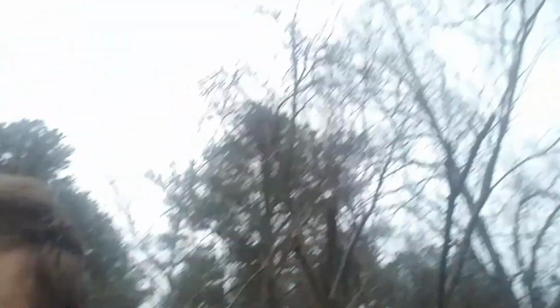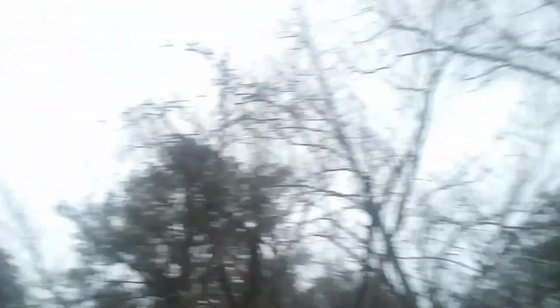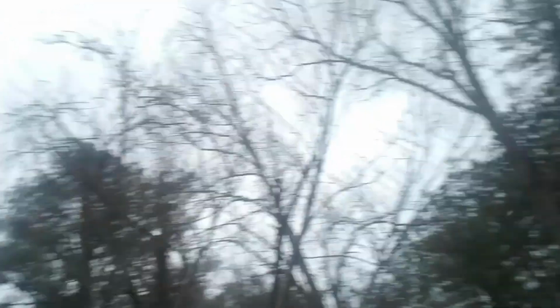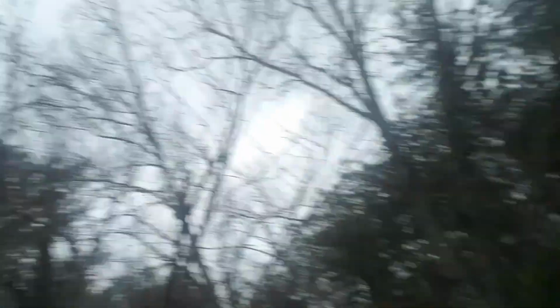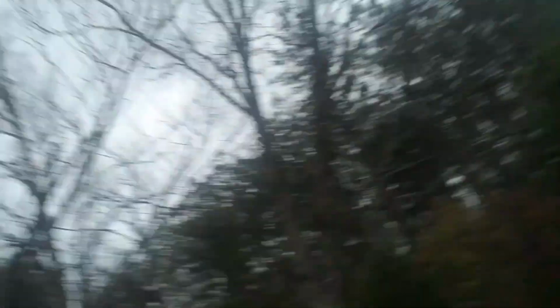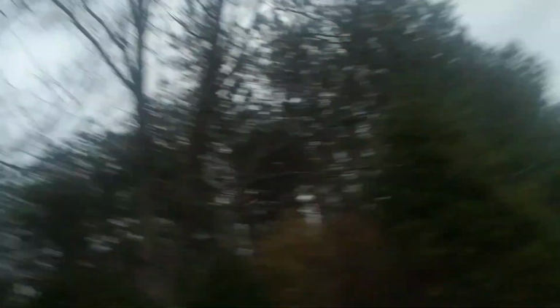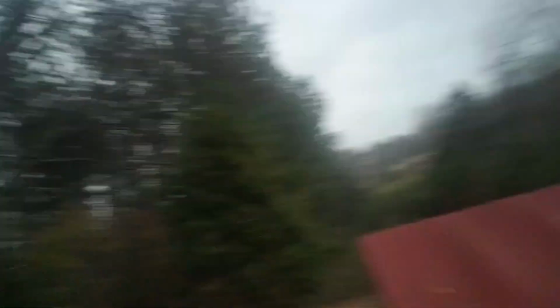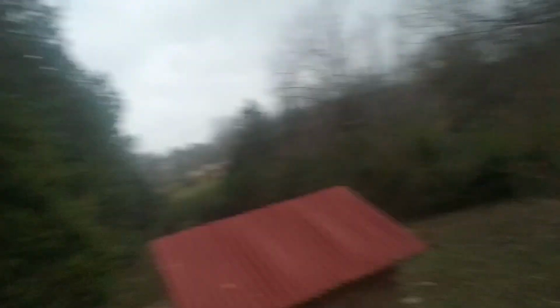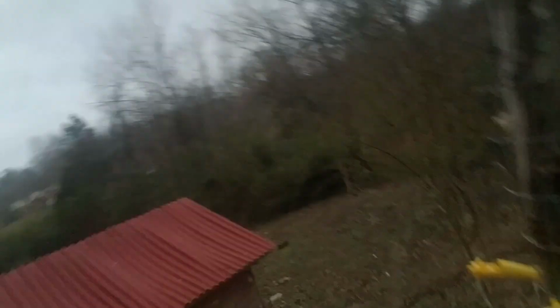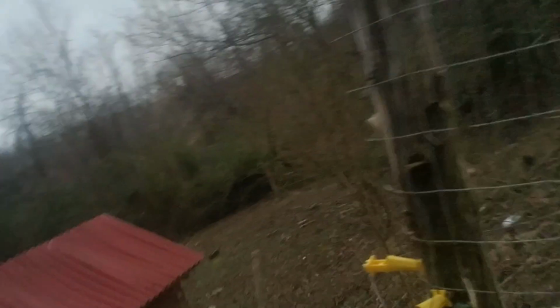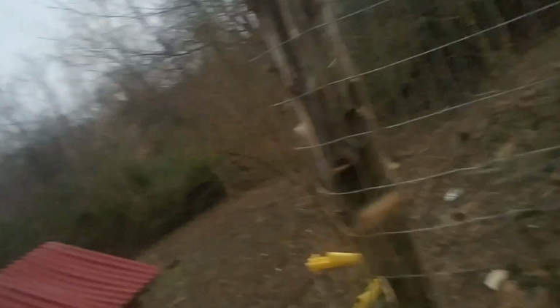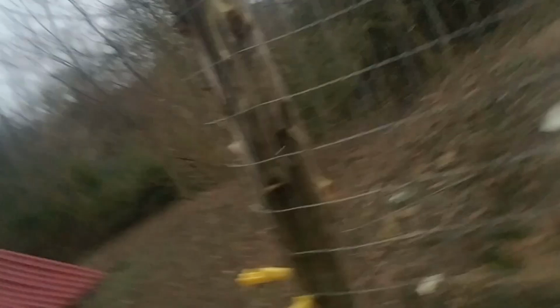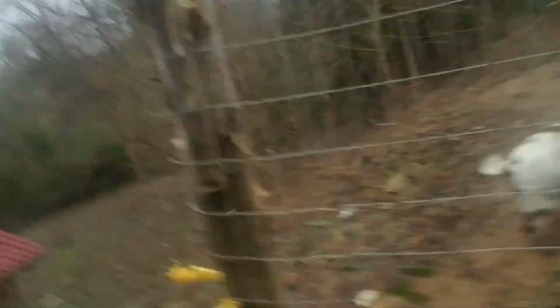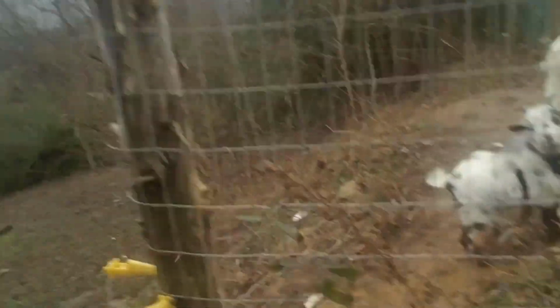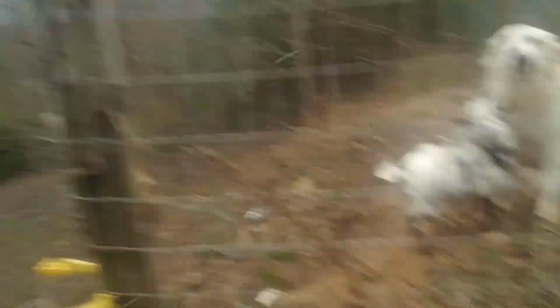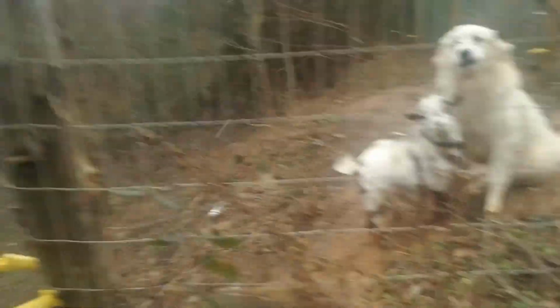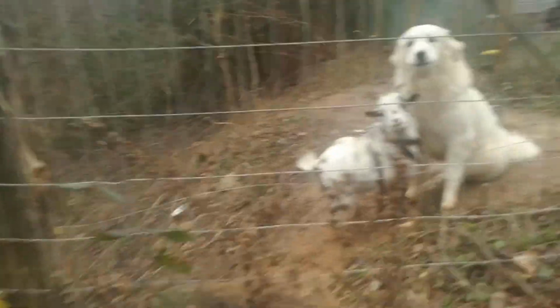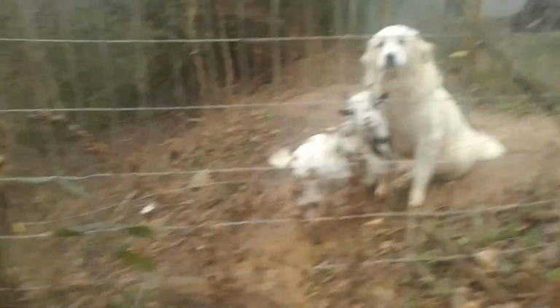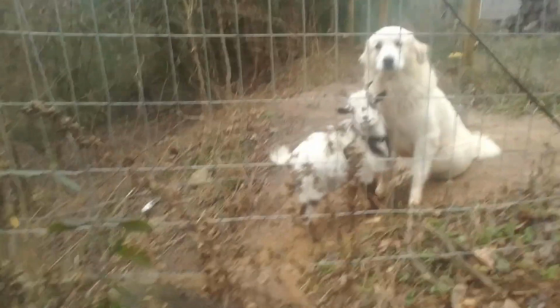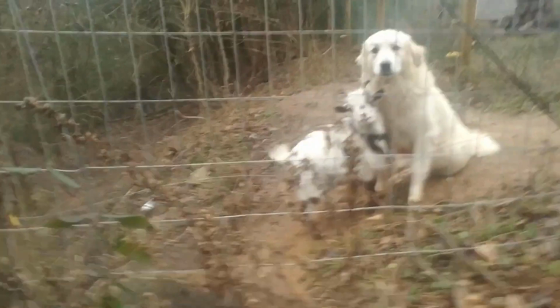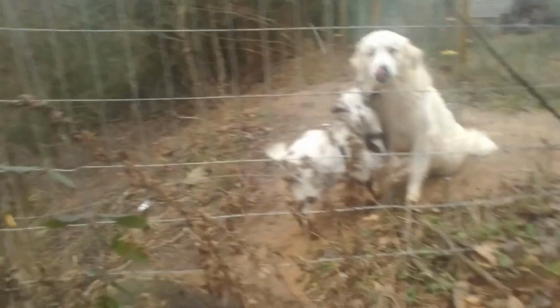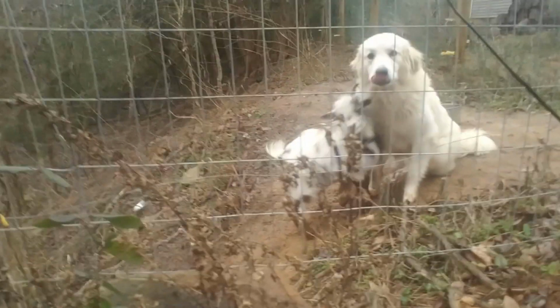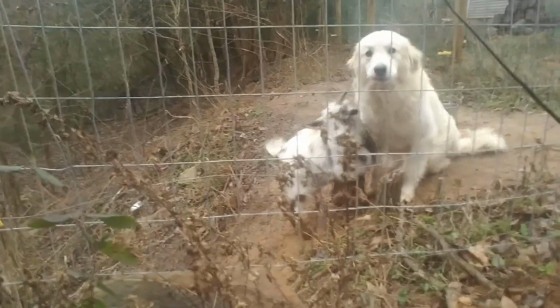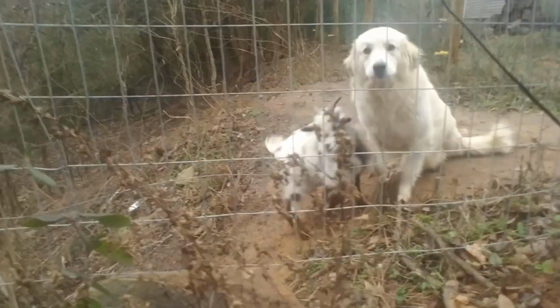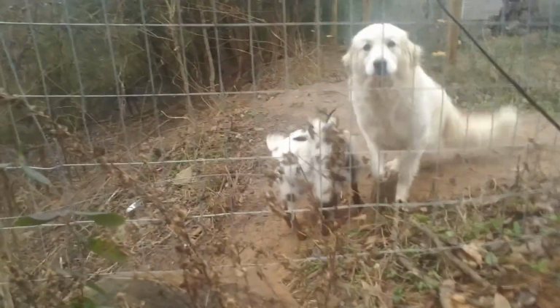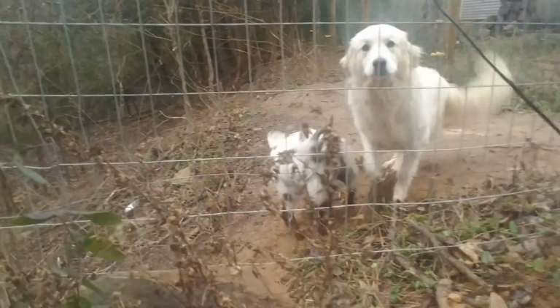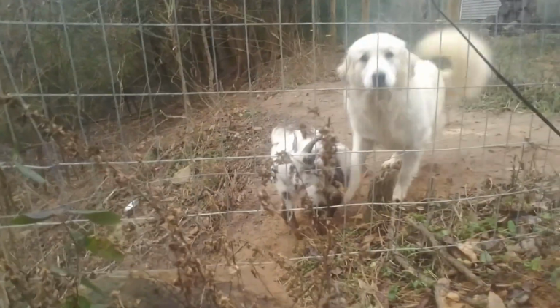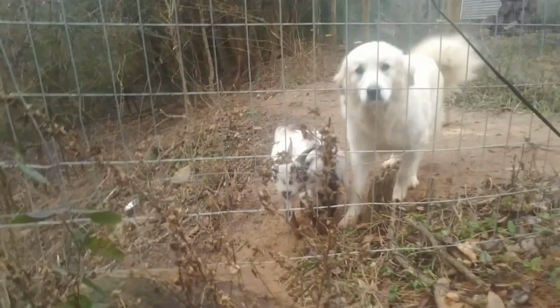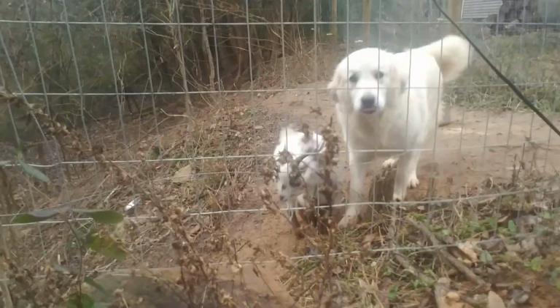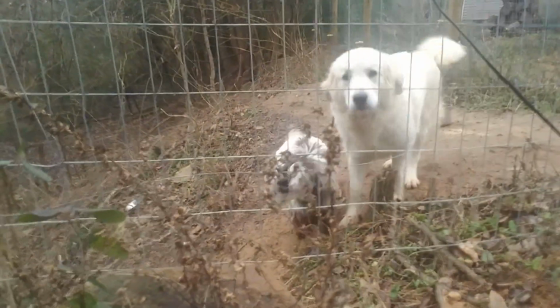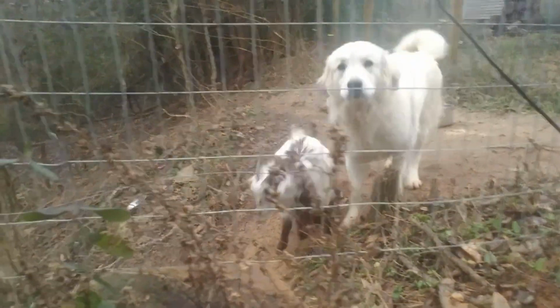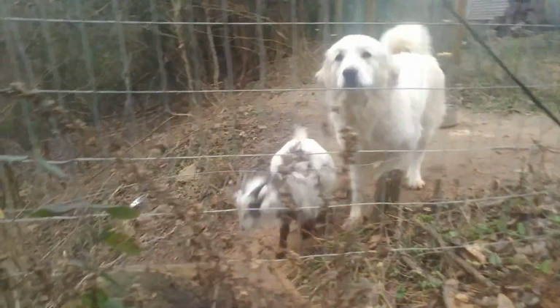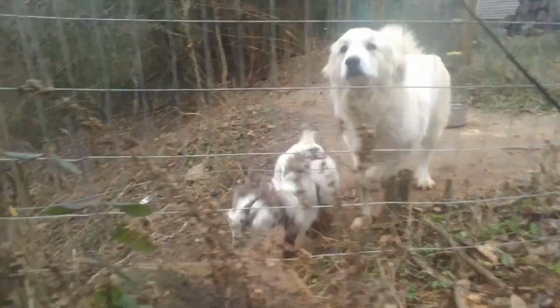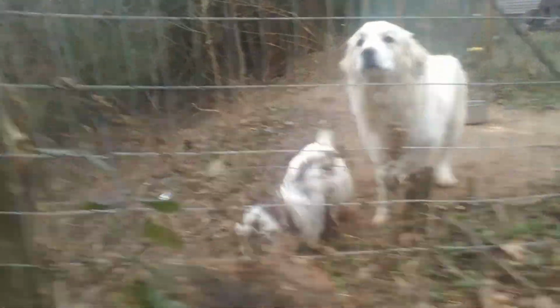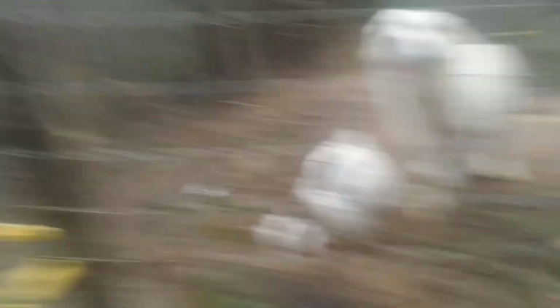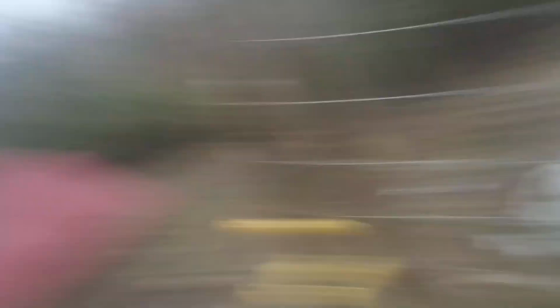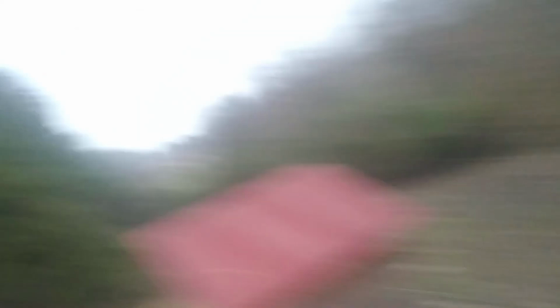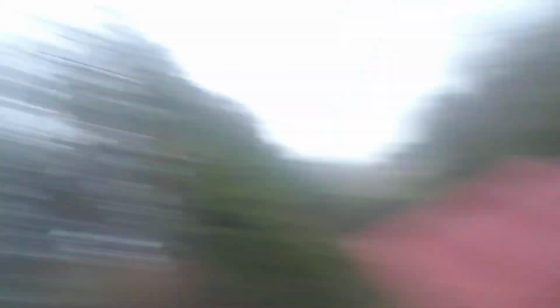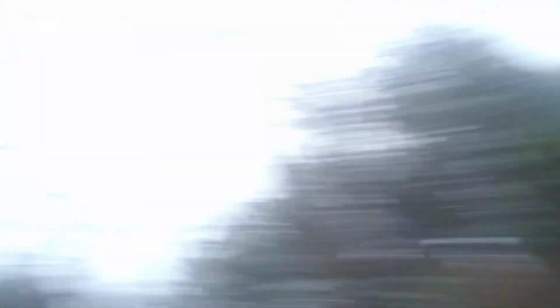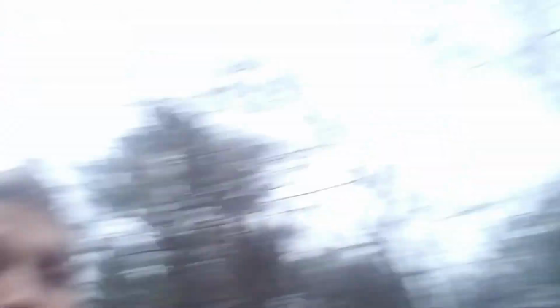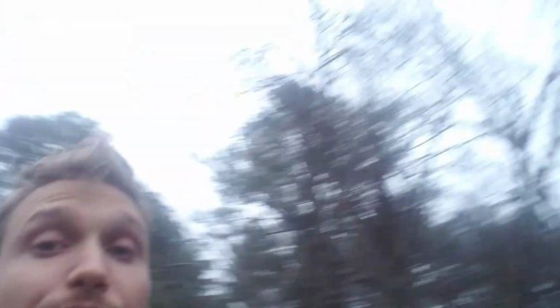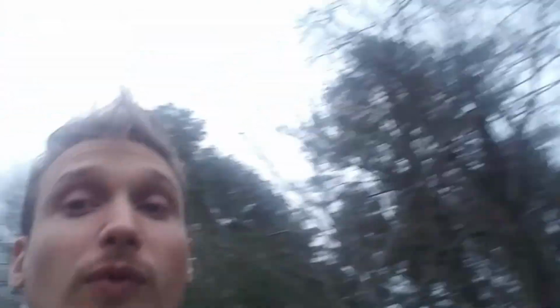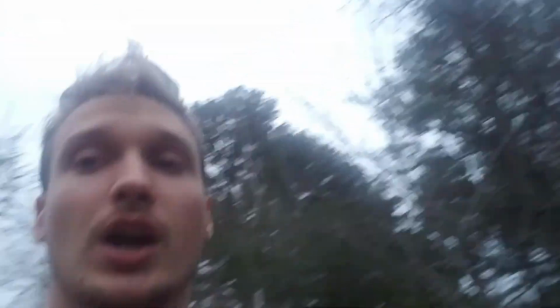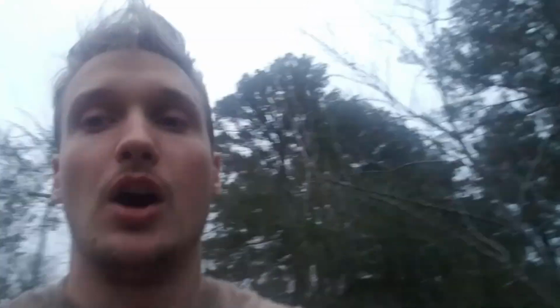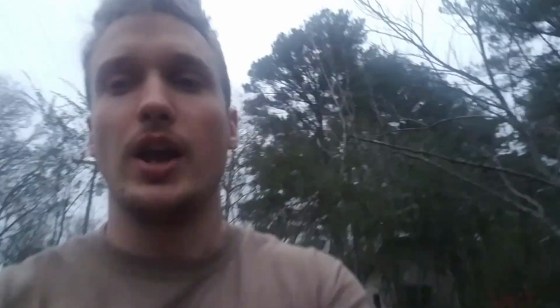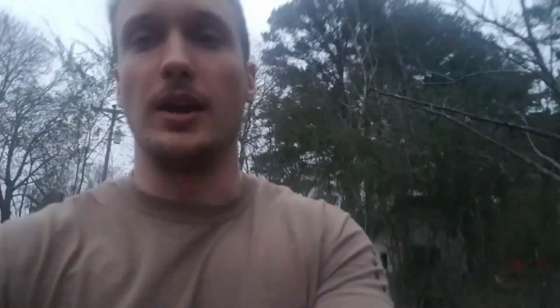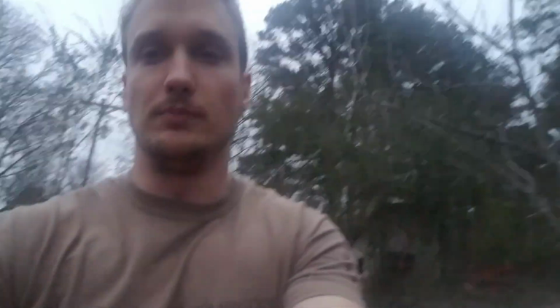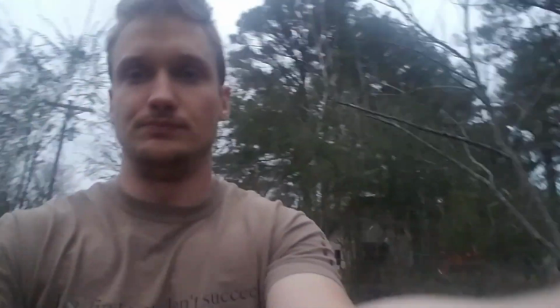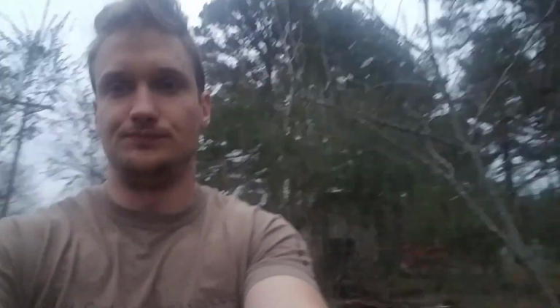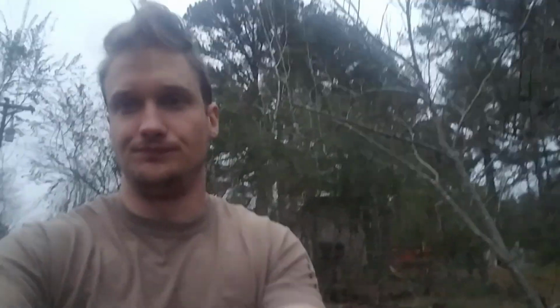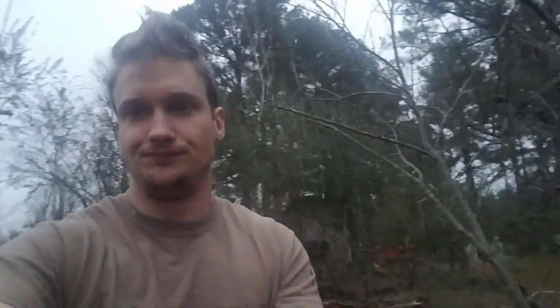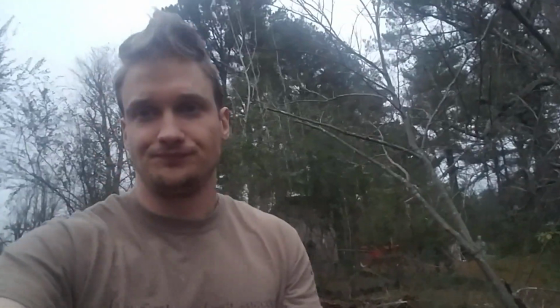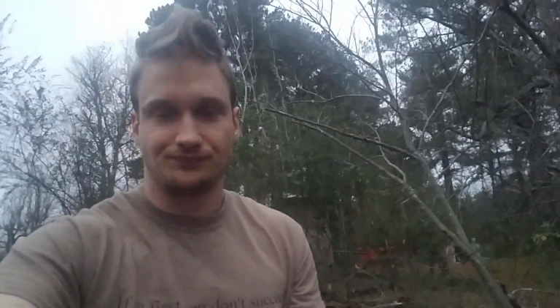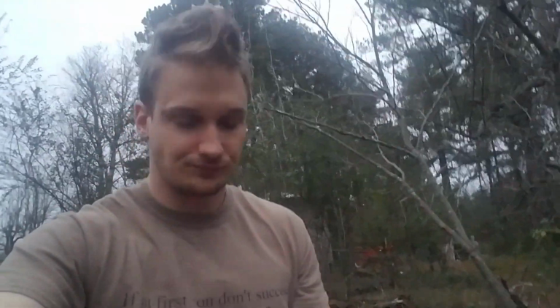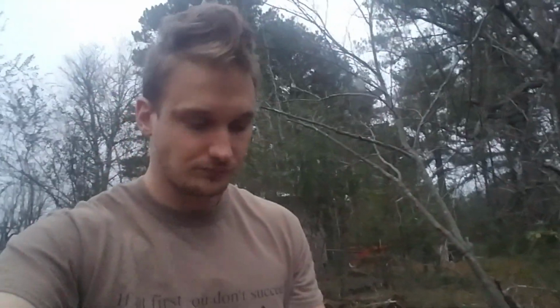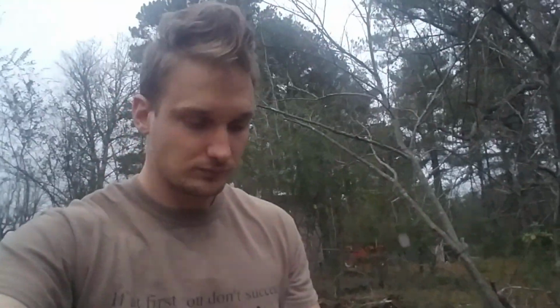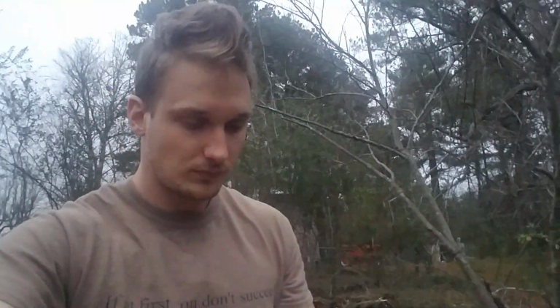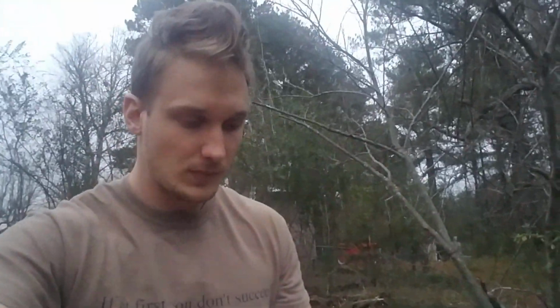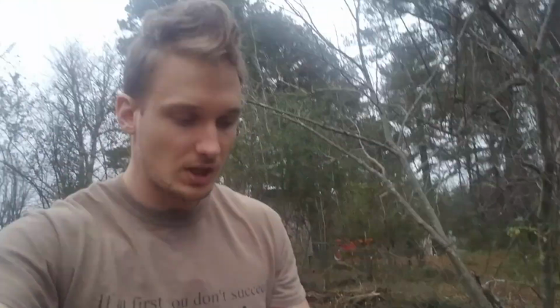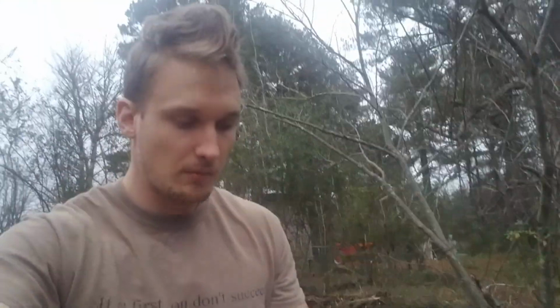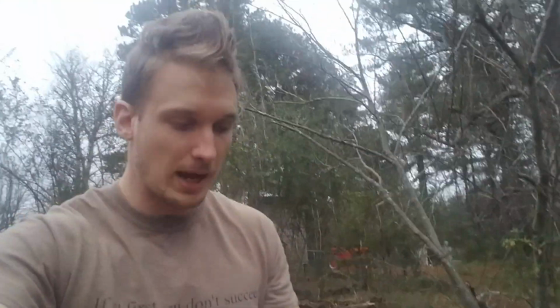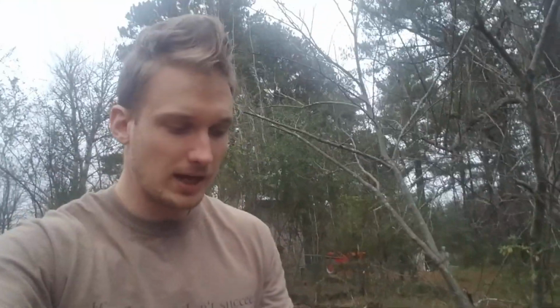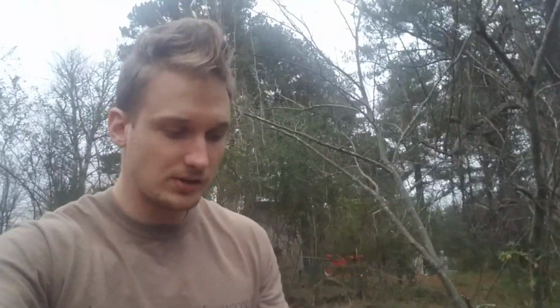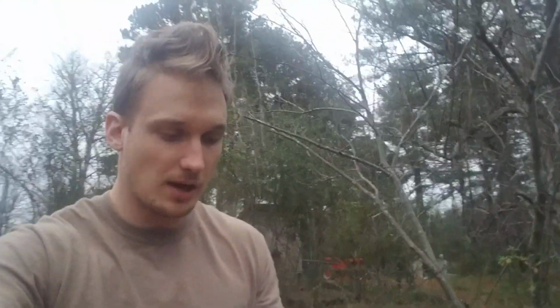This goat is a ridiculous beast. Okay, back on top.